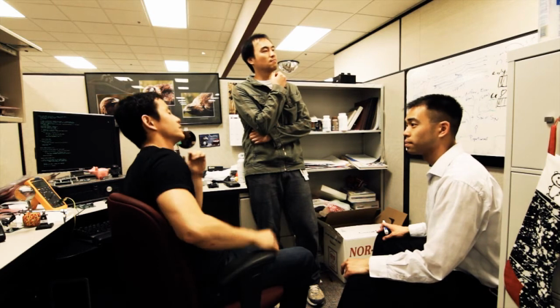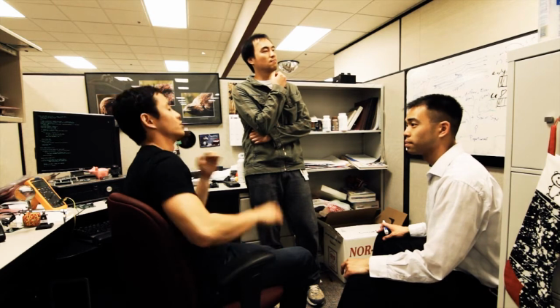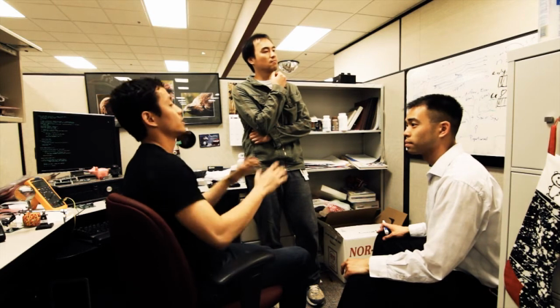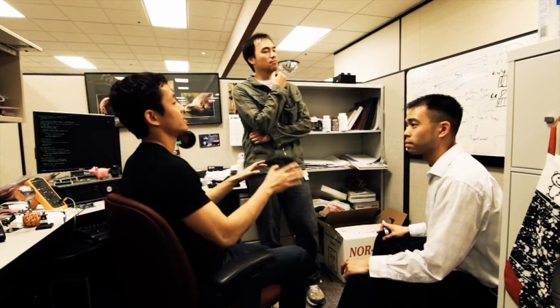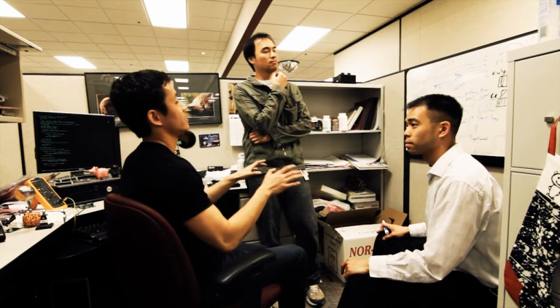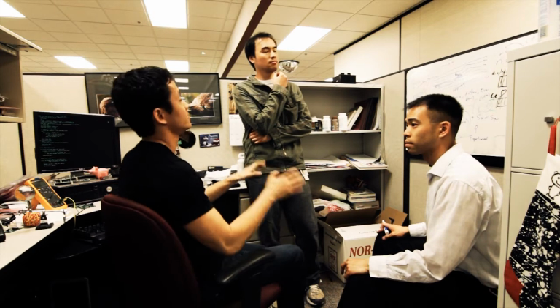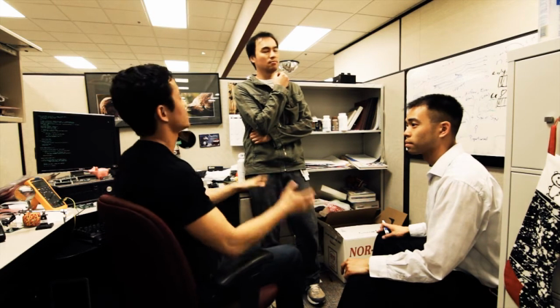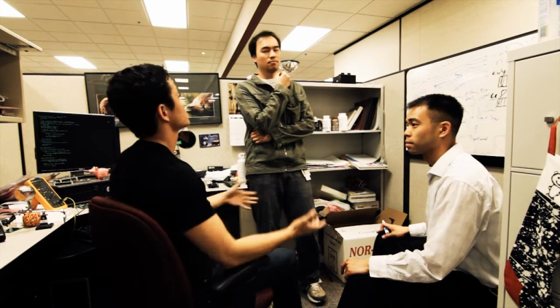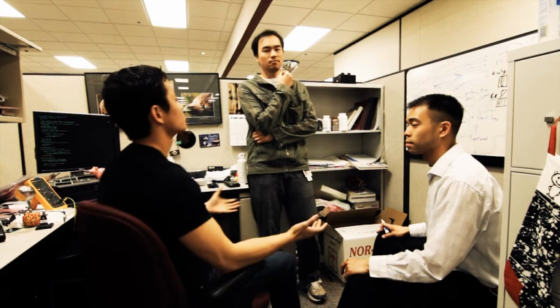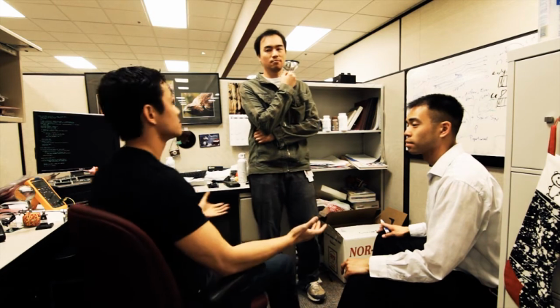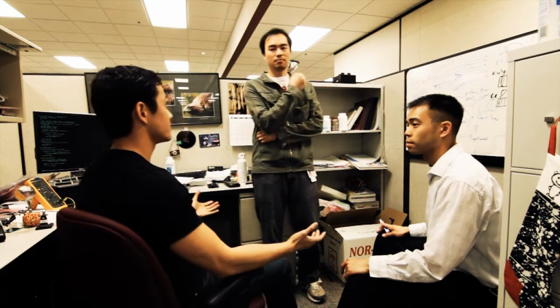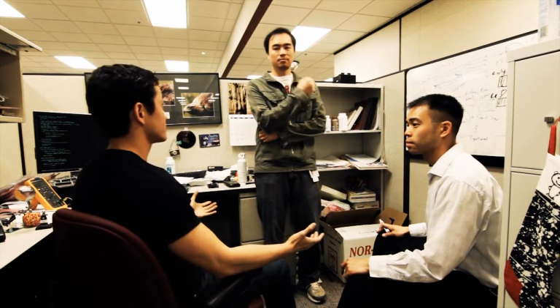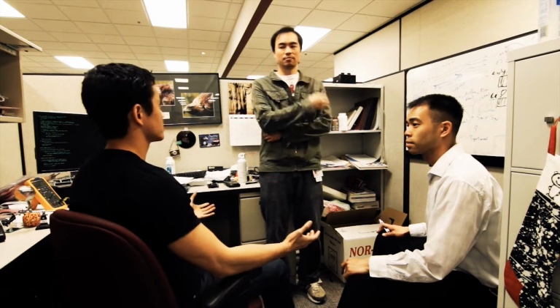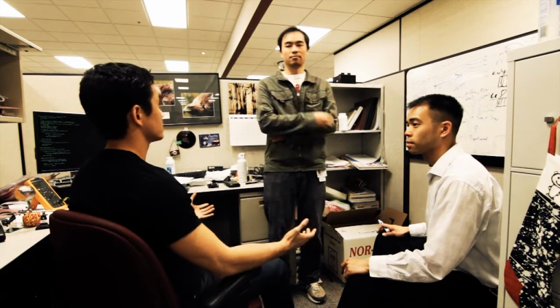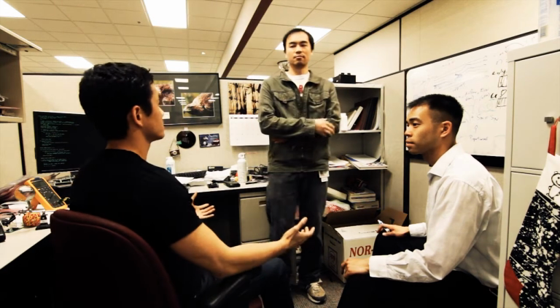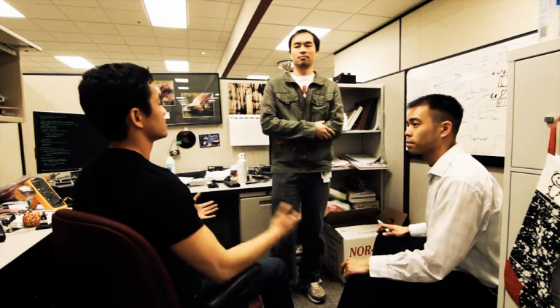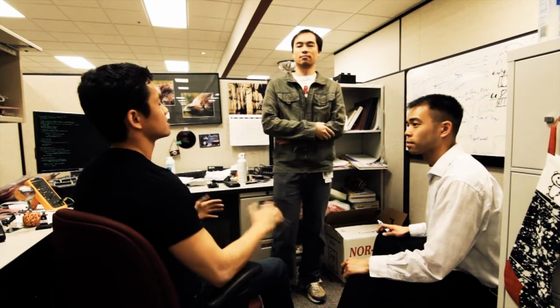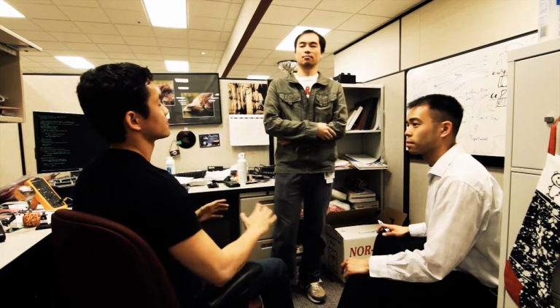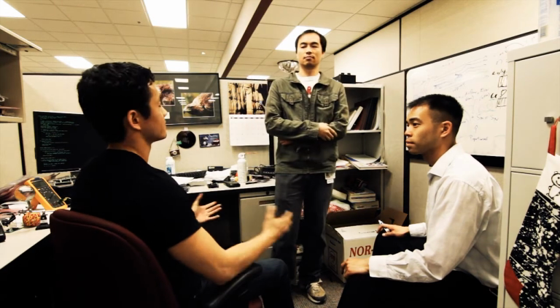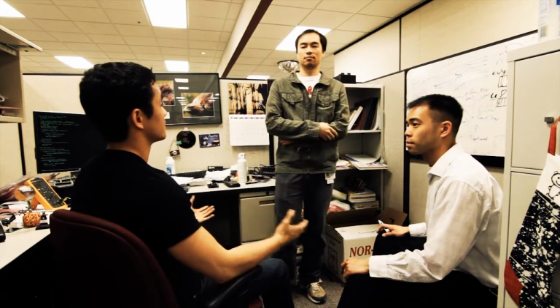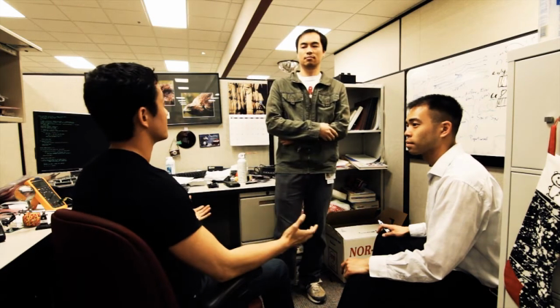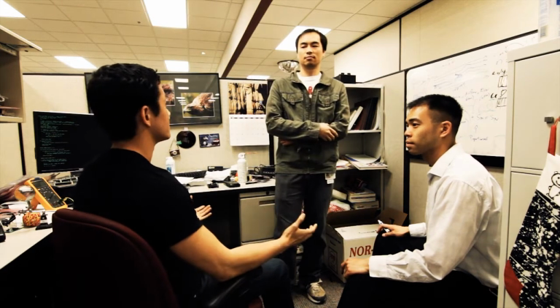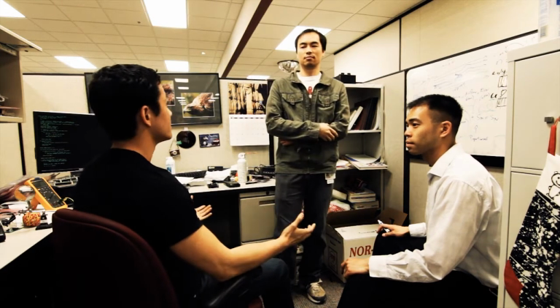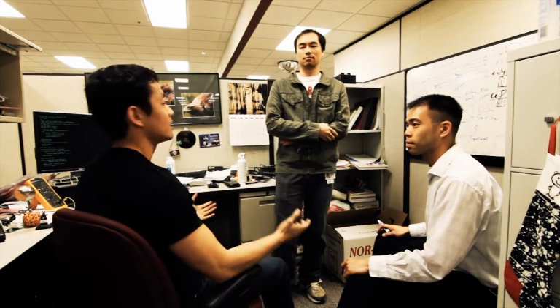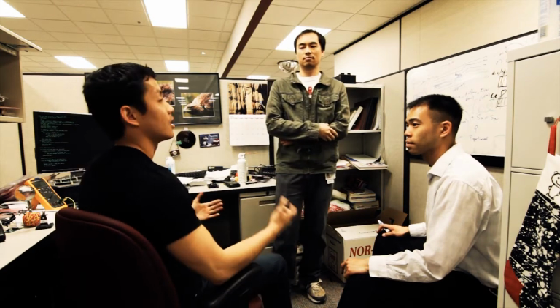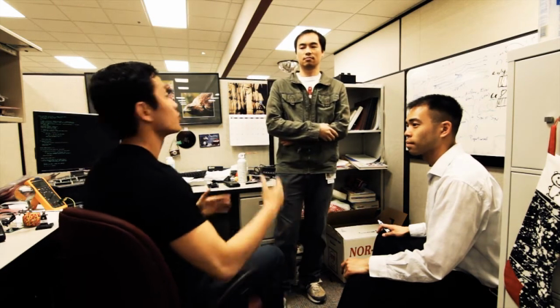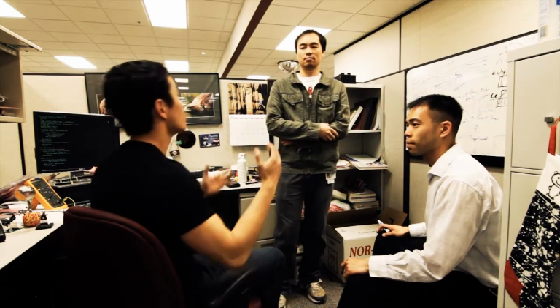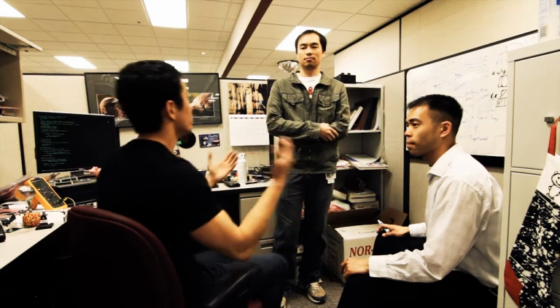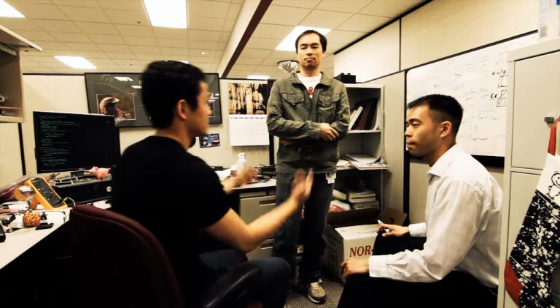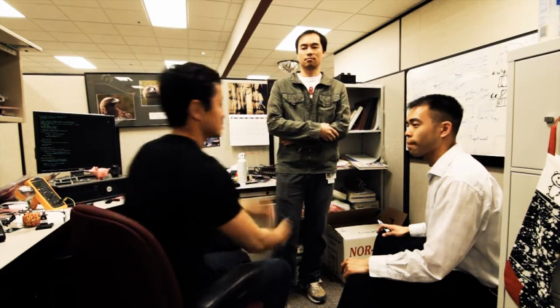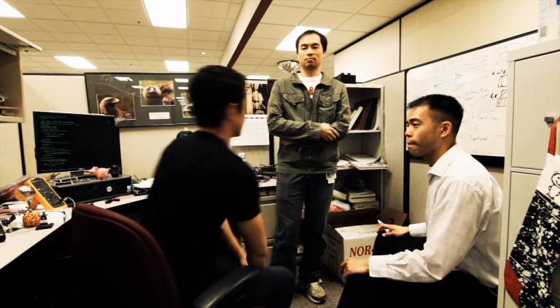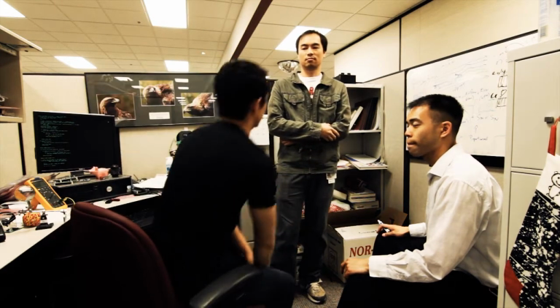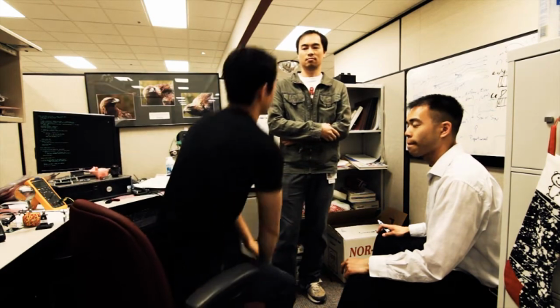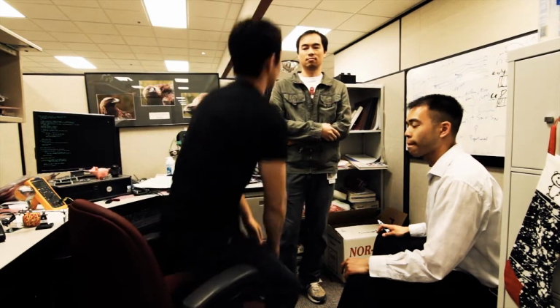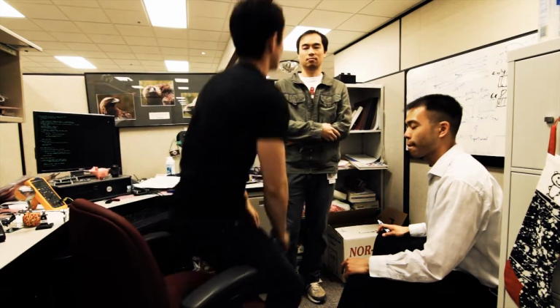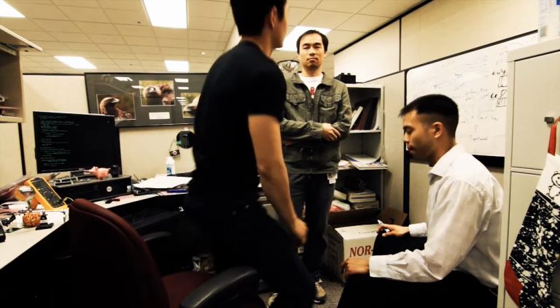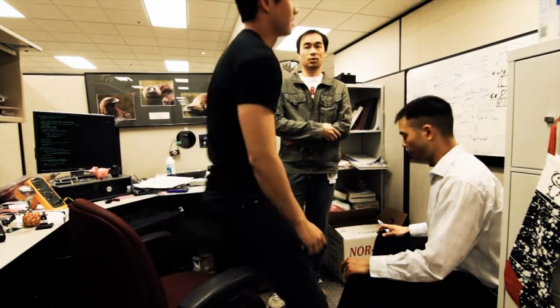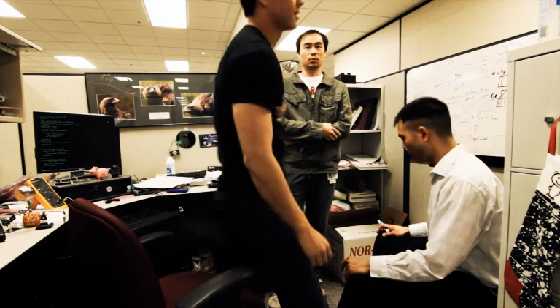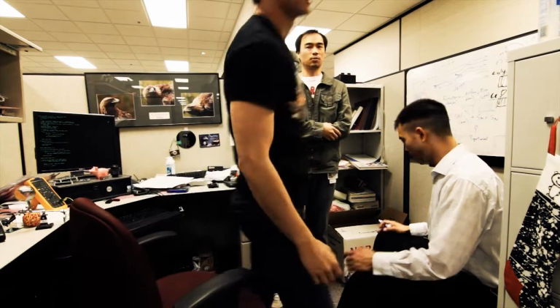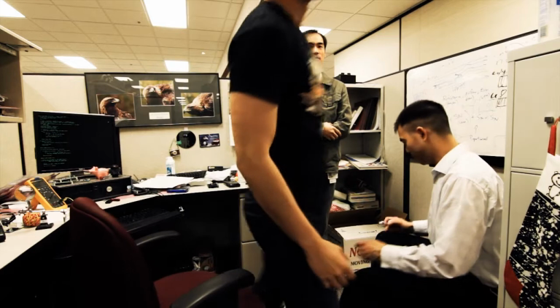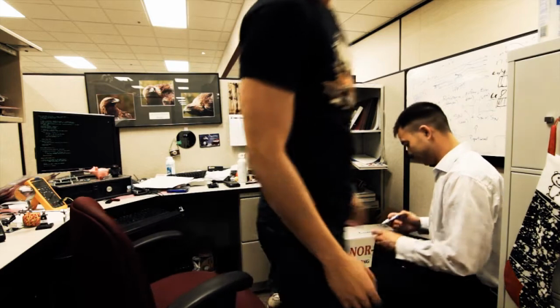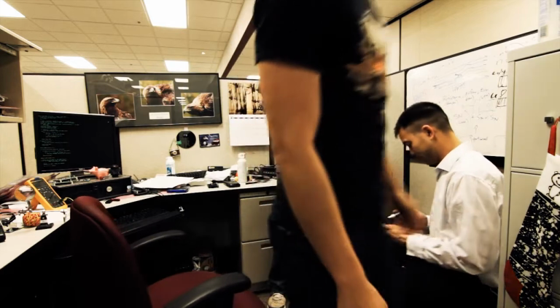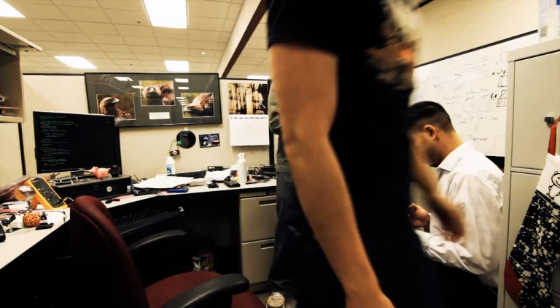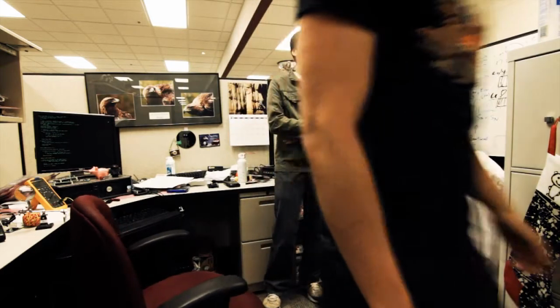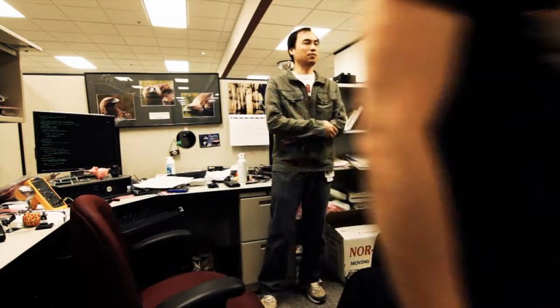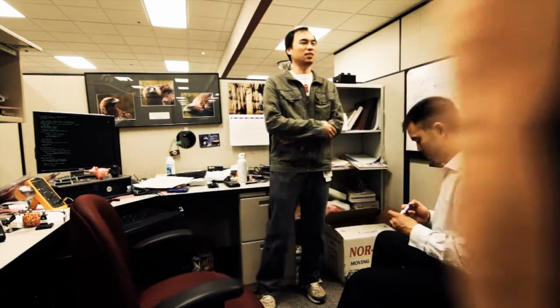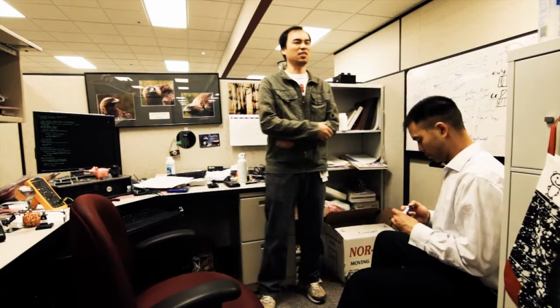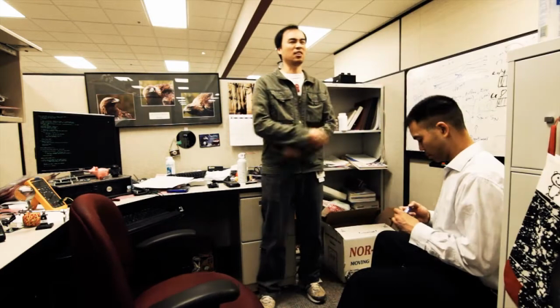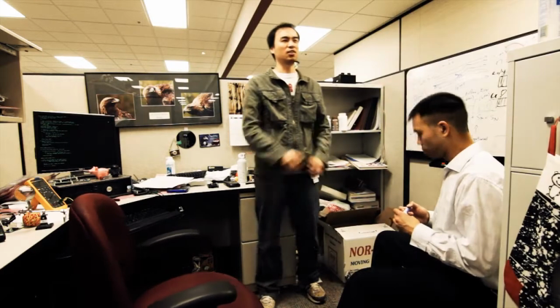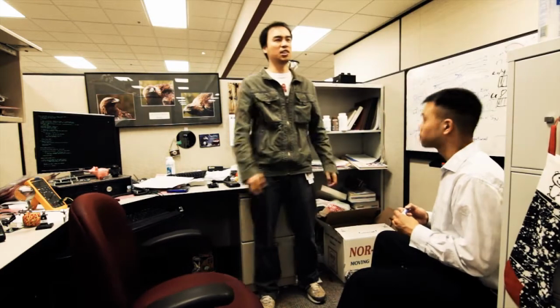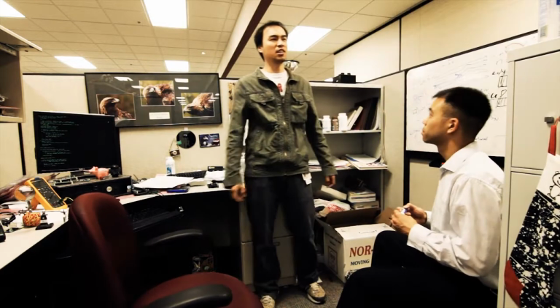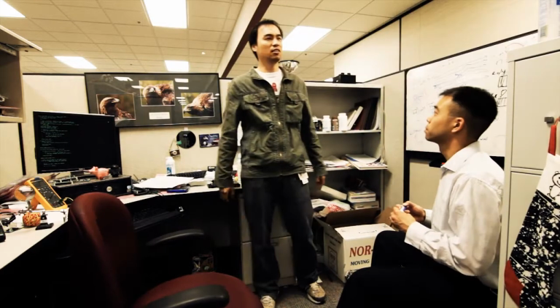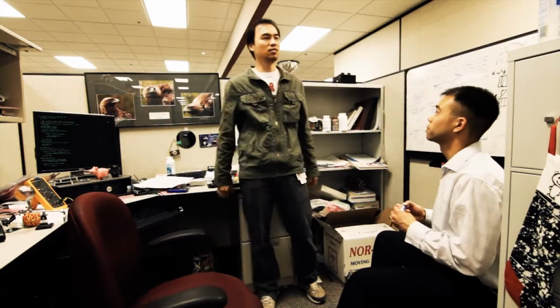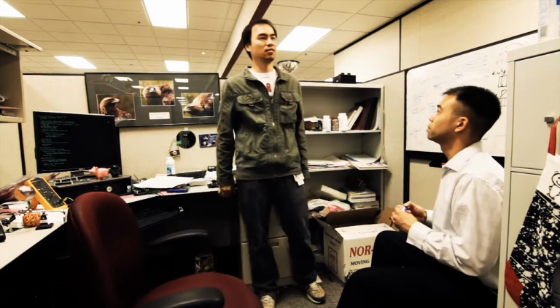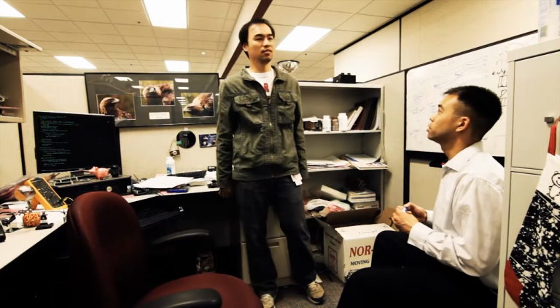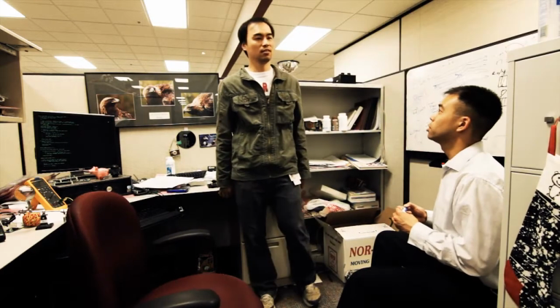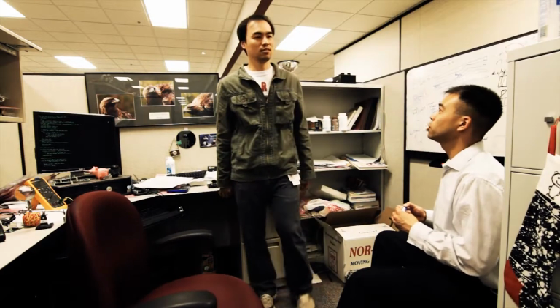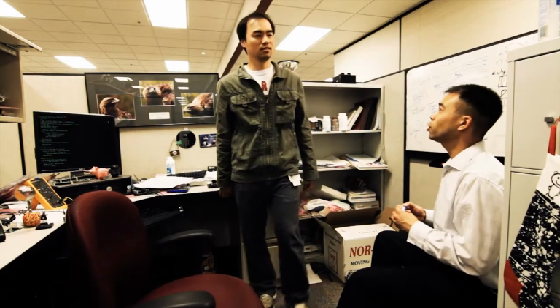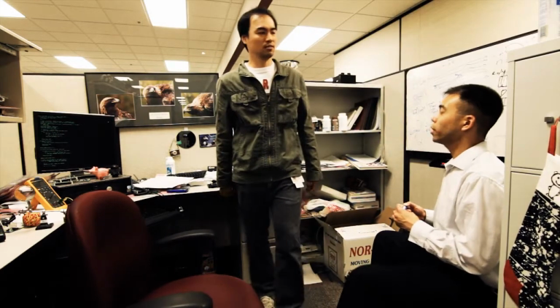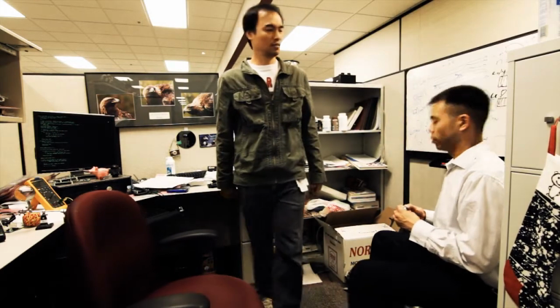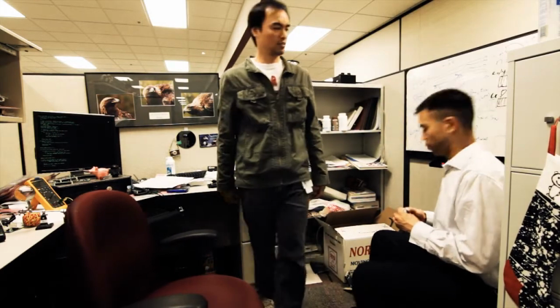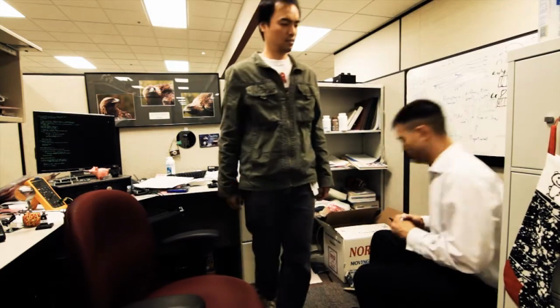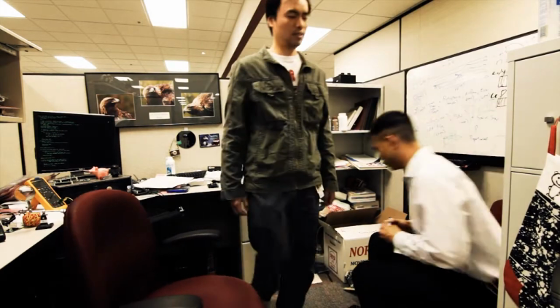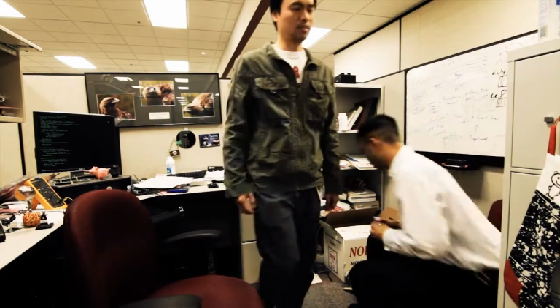You know what? If you guys don't believe in the code, that's fine. I'll go build it up right now. What? We have the technology? Sure we do.